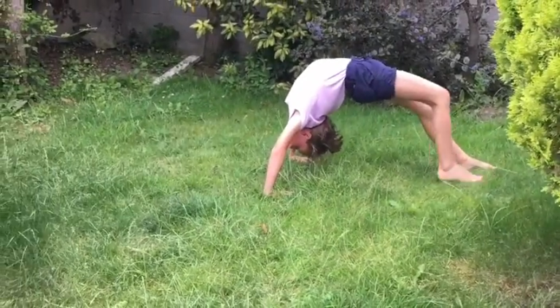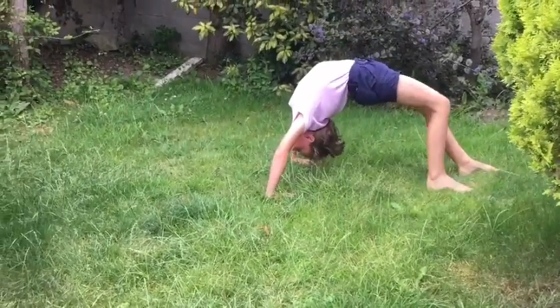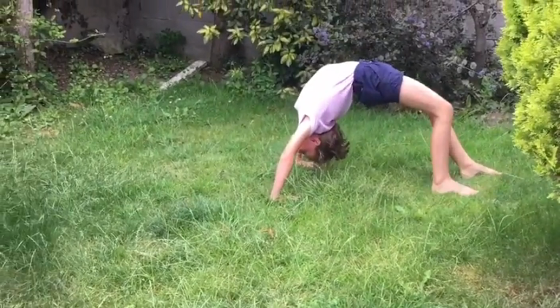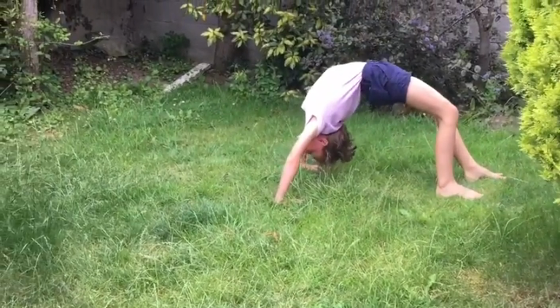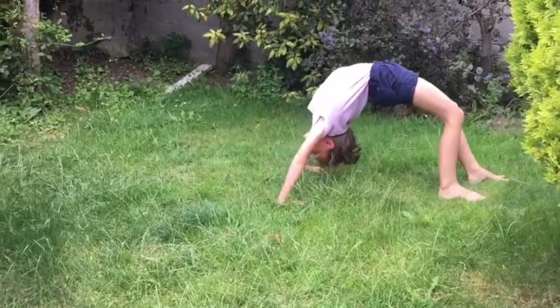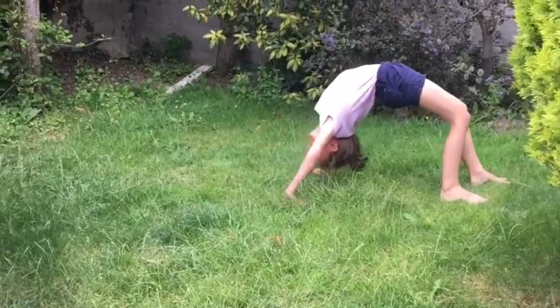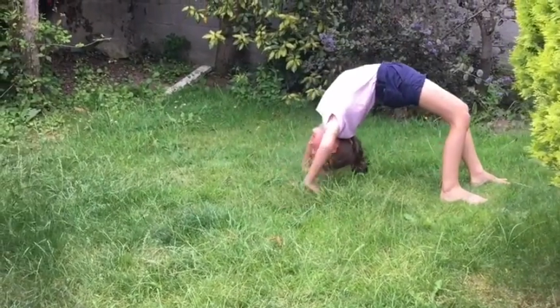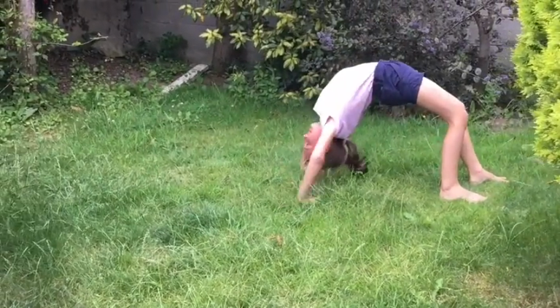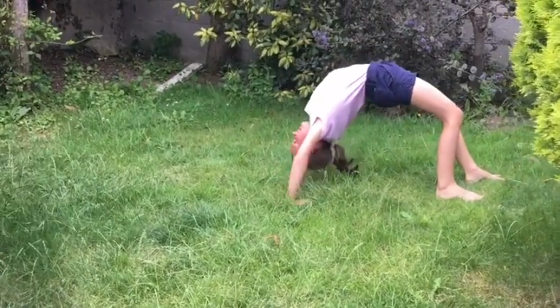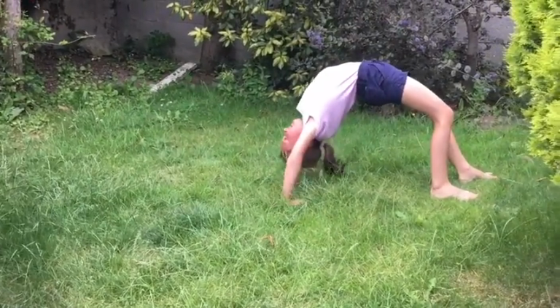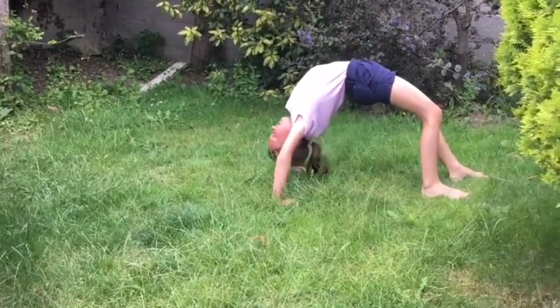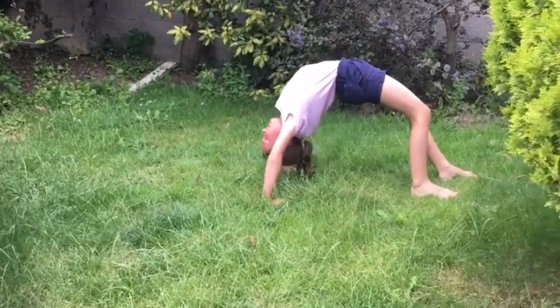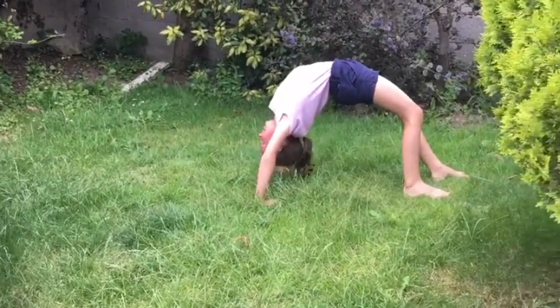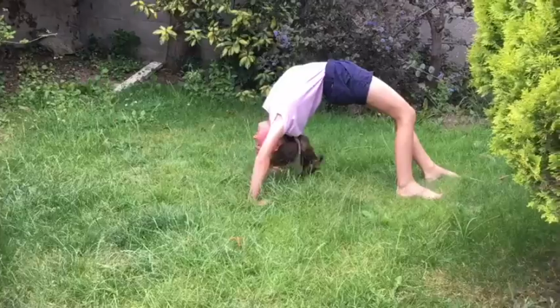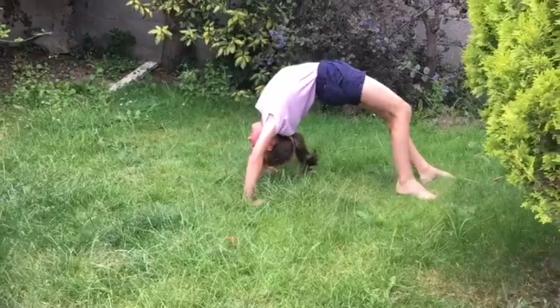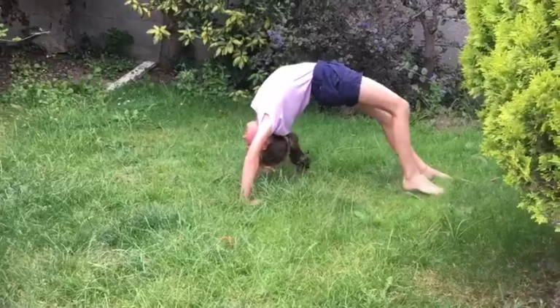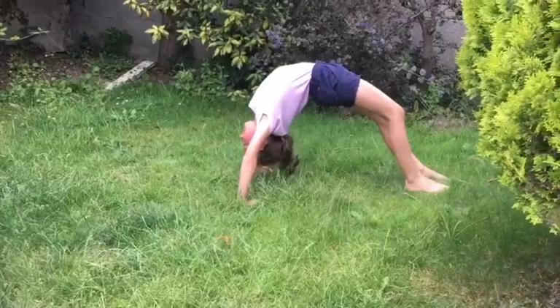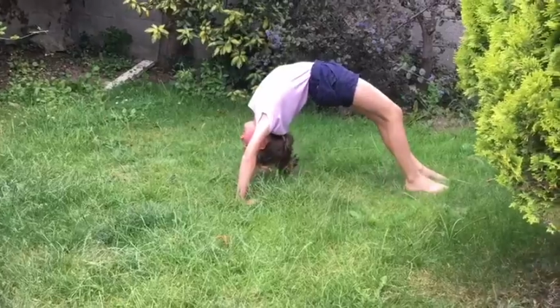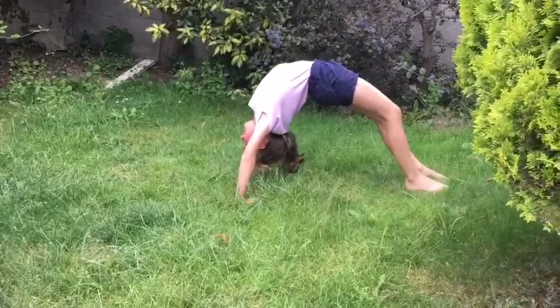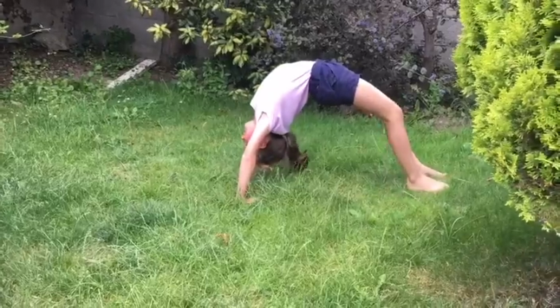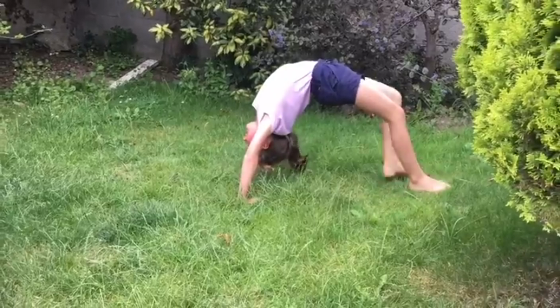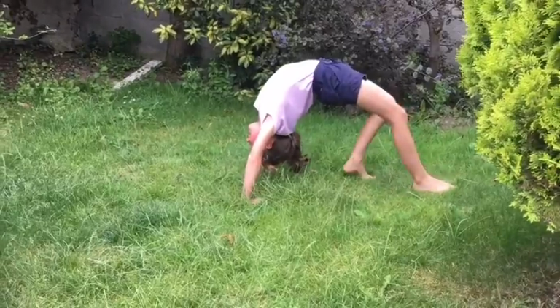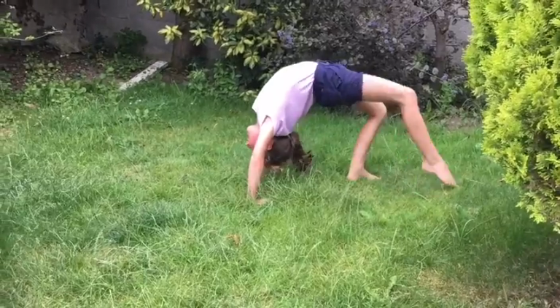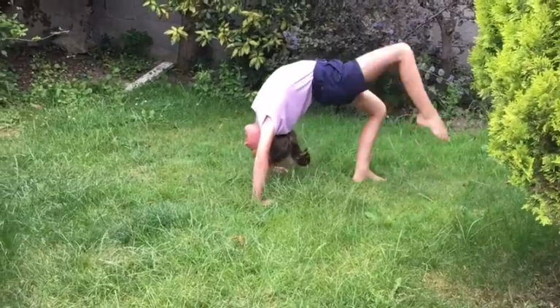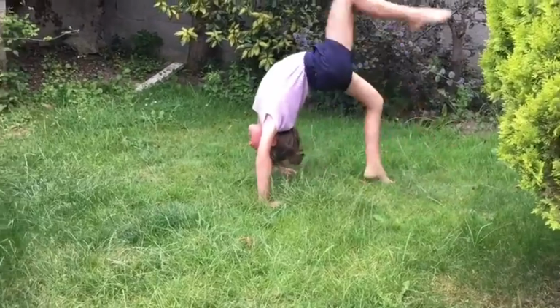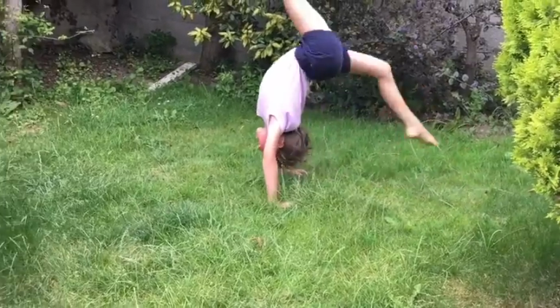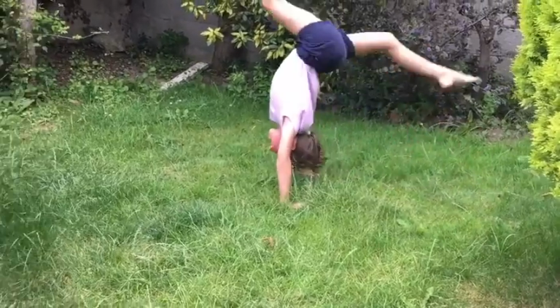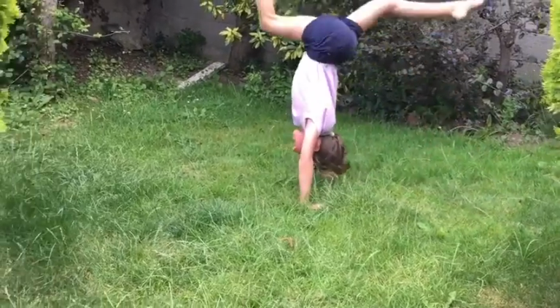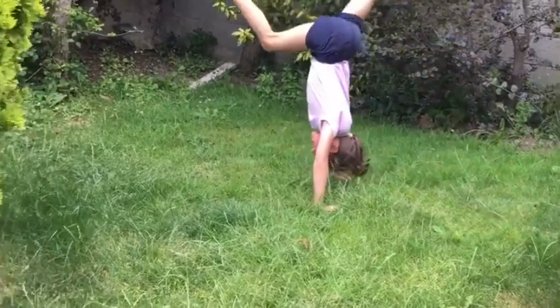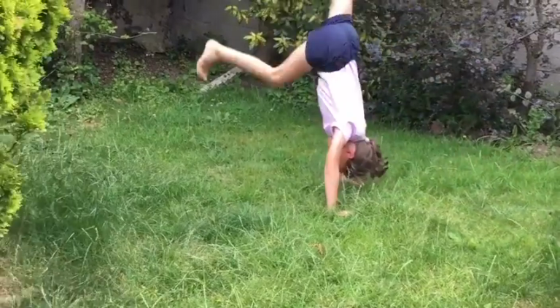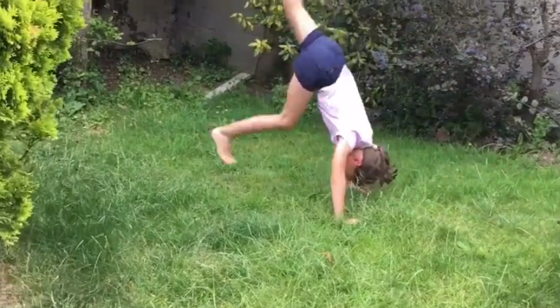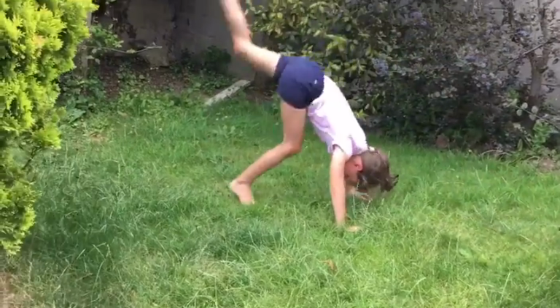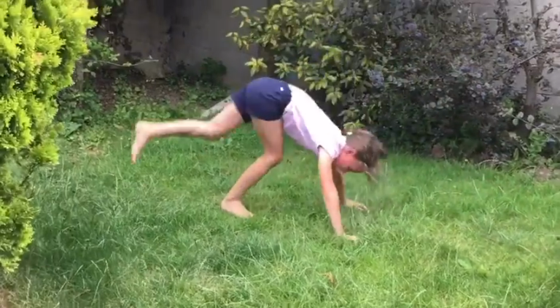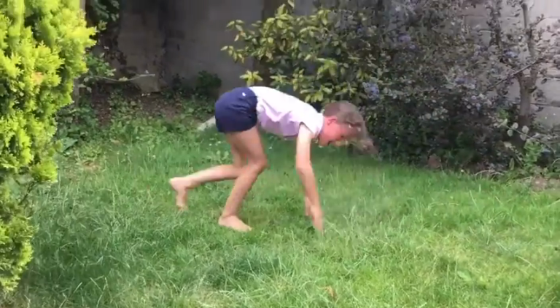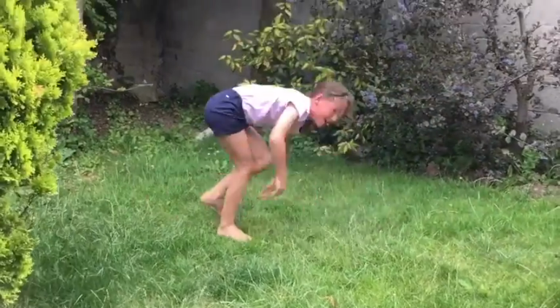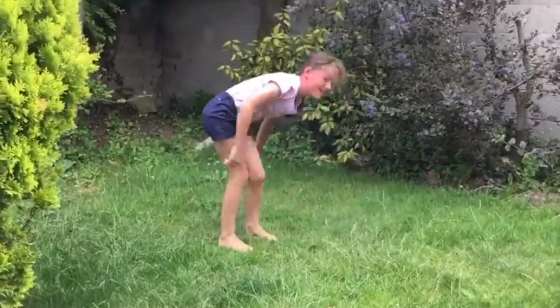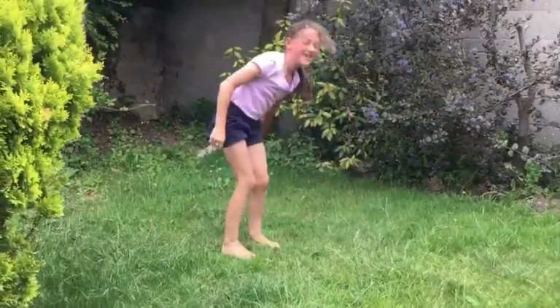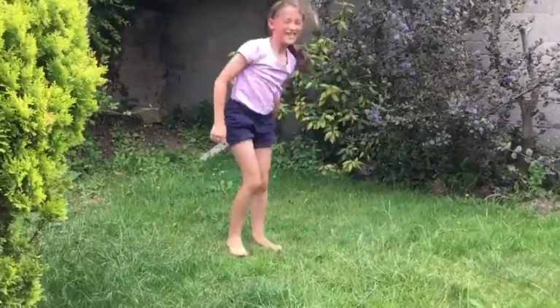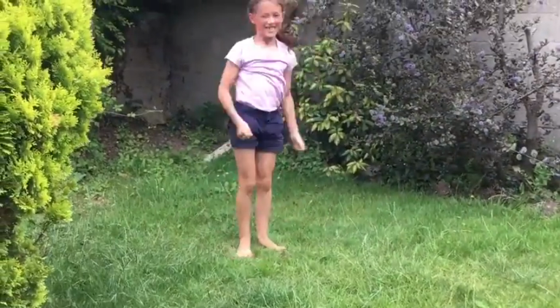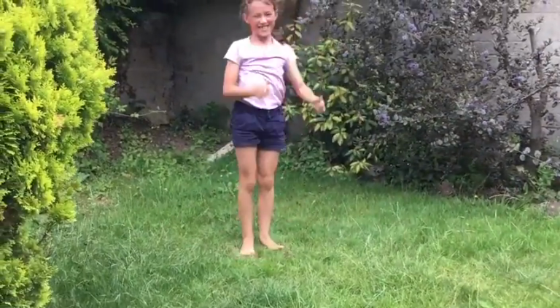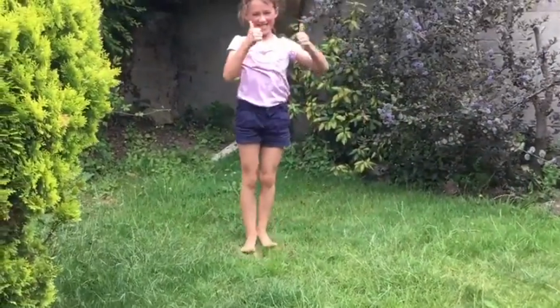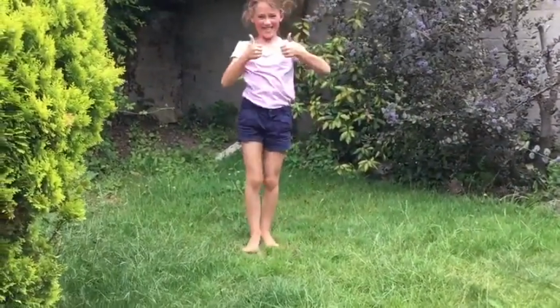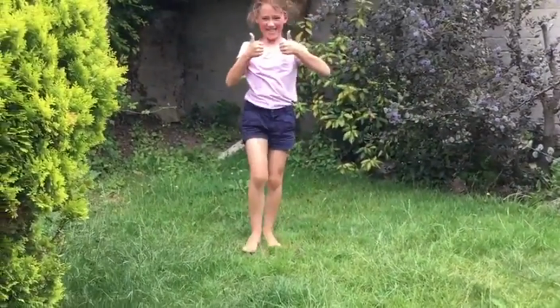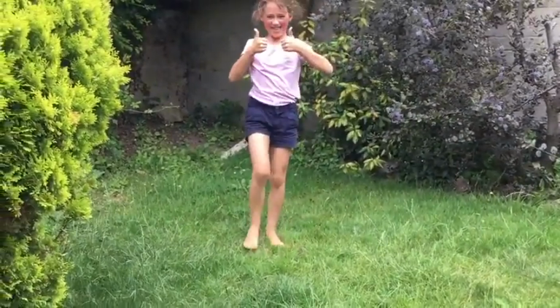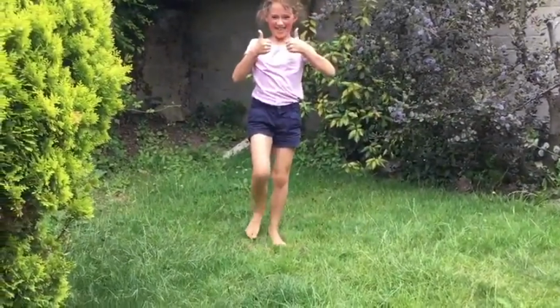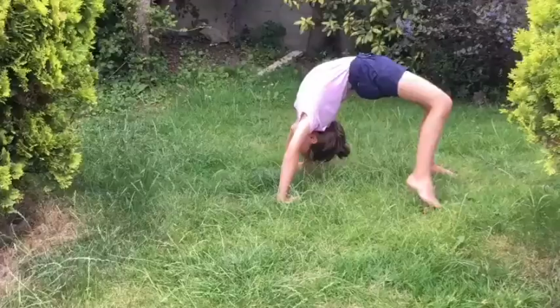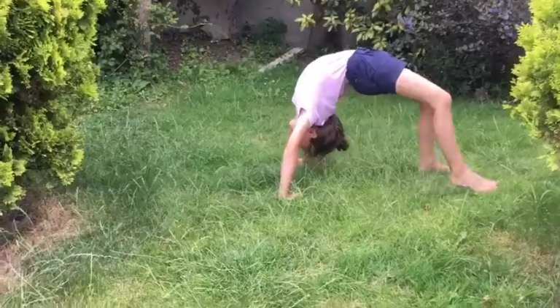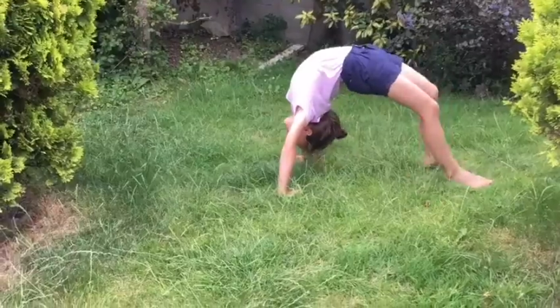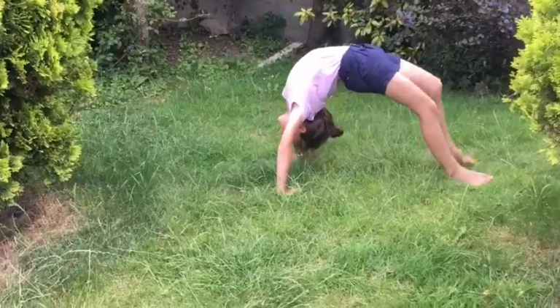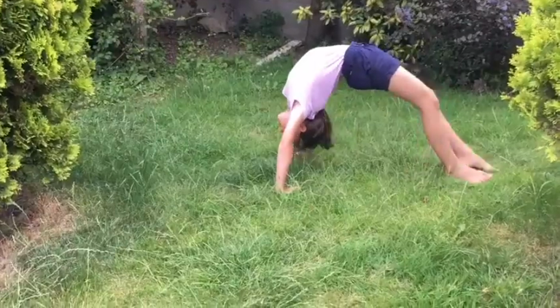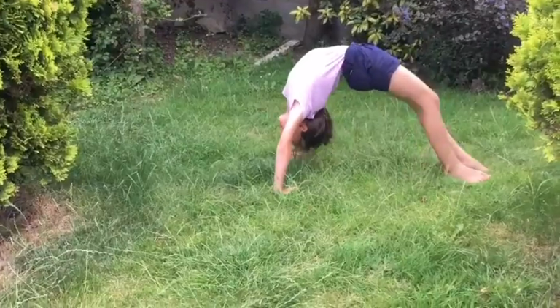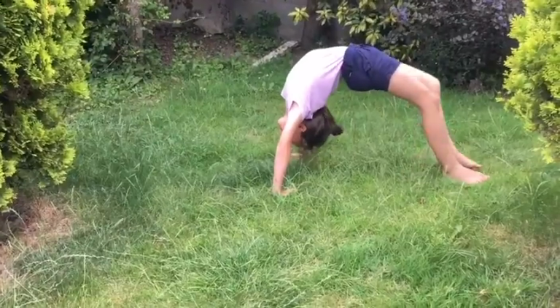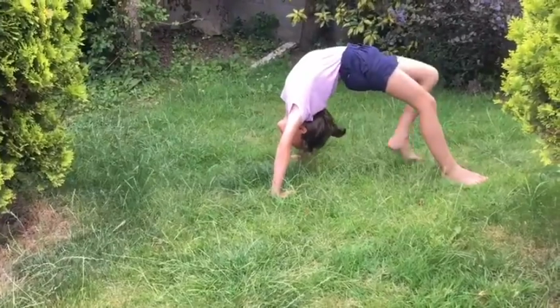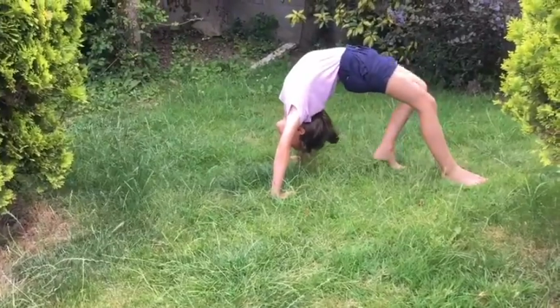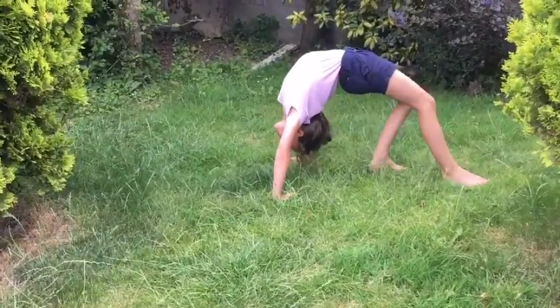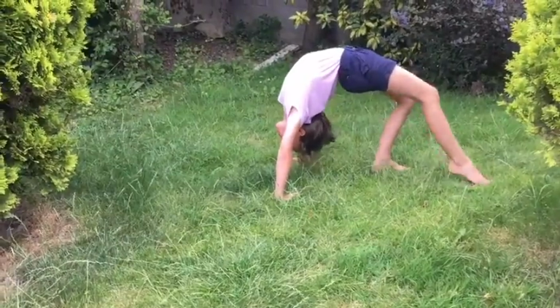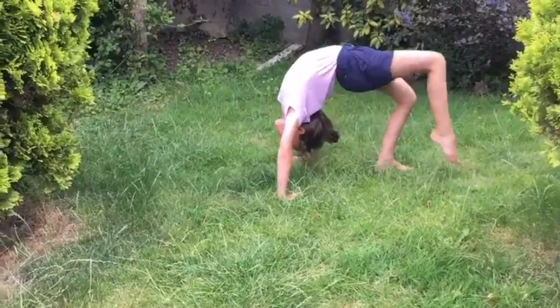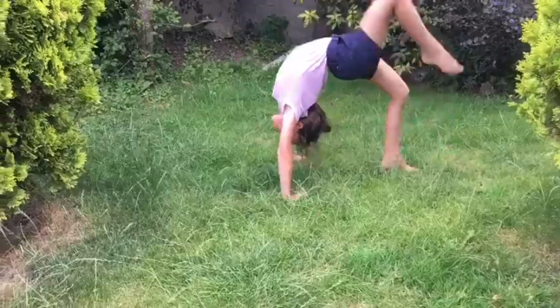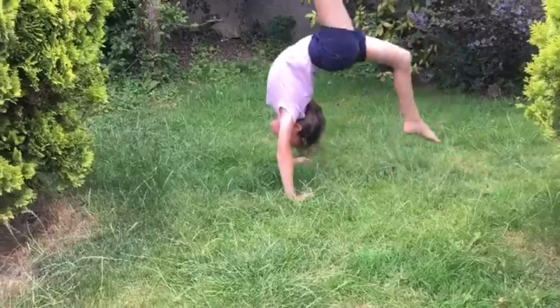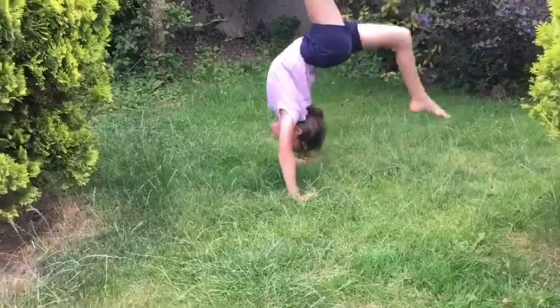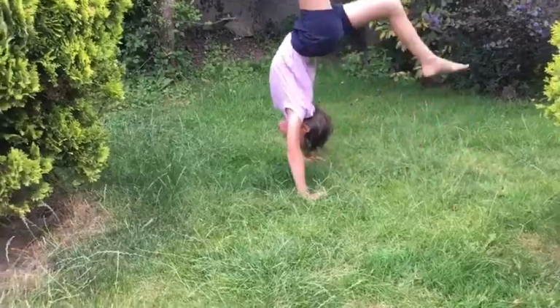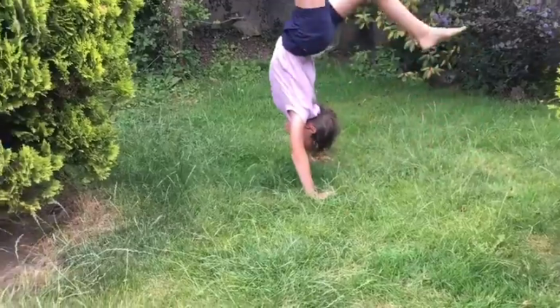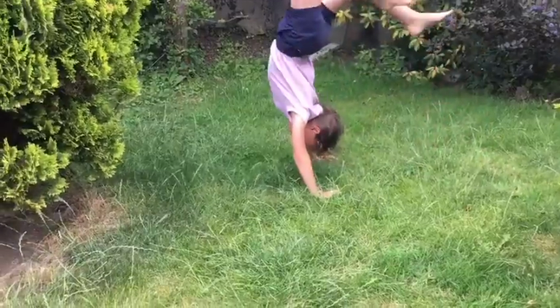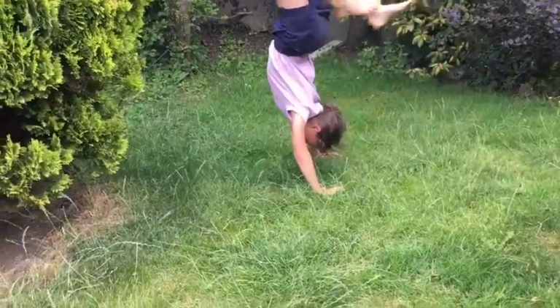This is how you should do your kickover: straight legs, one step in, and kick over. Good luck, hope you get it!